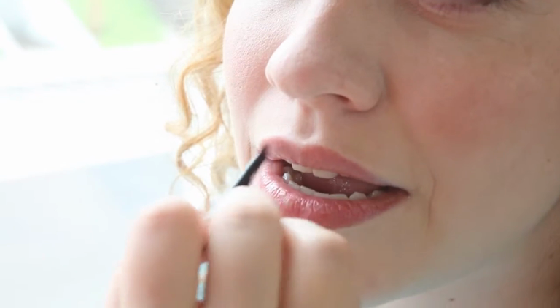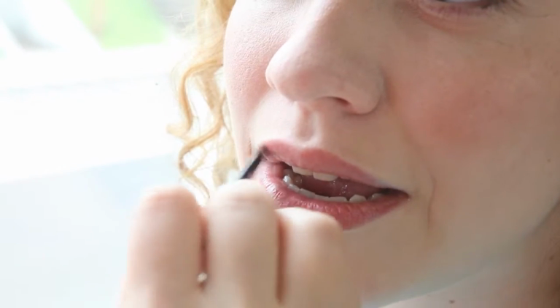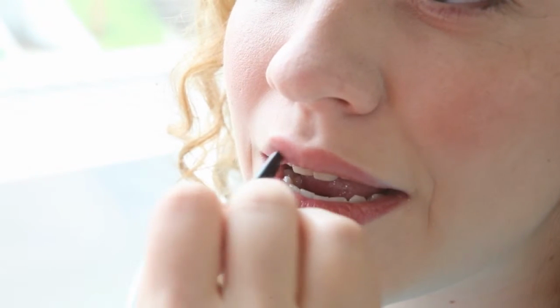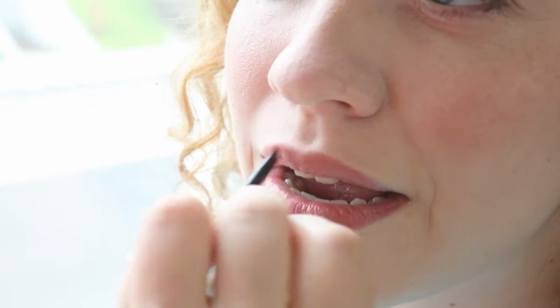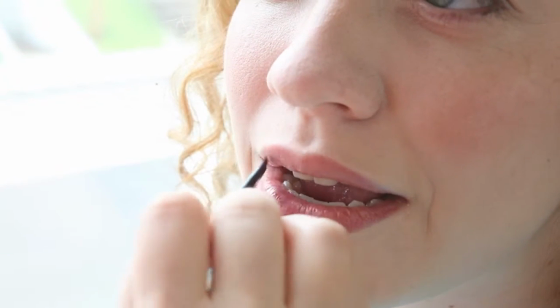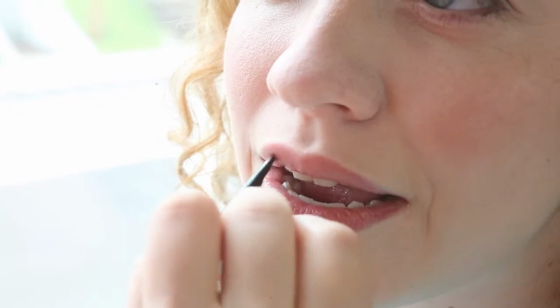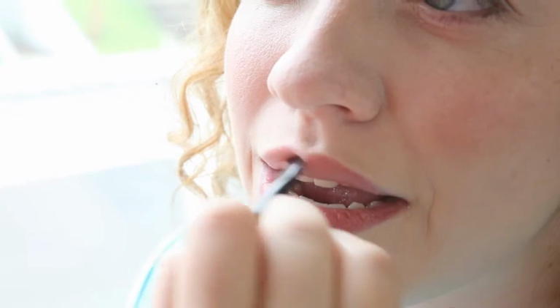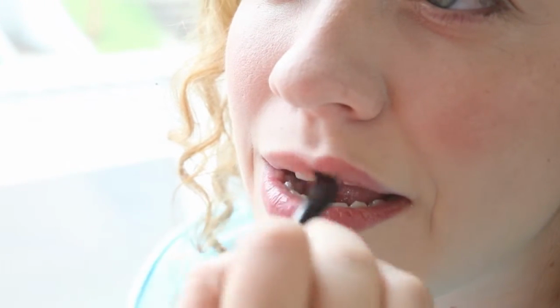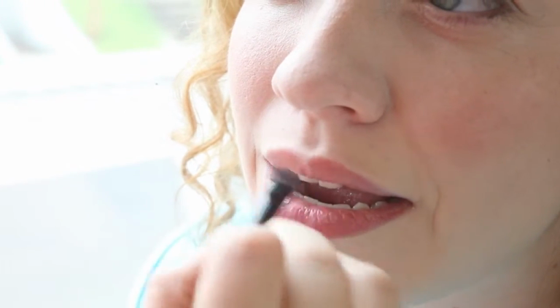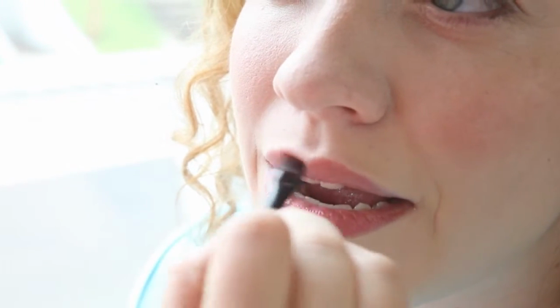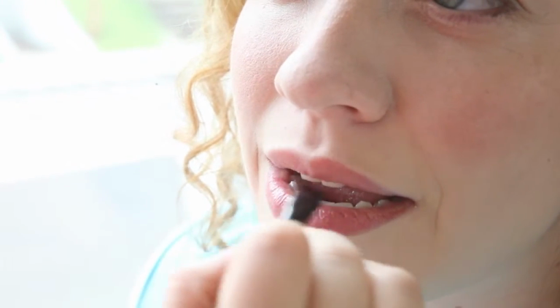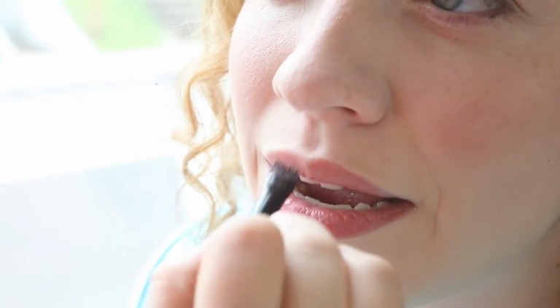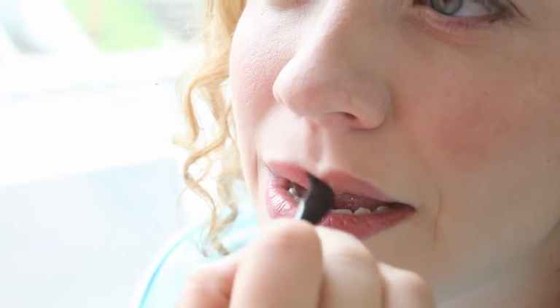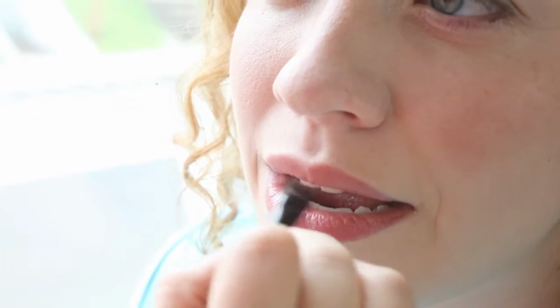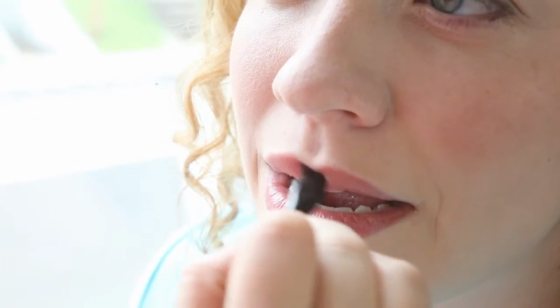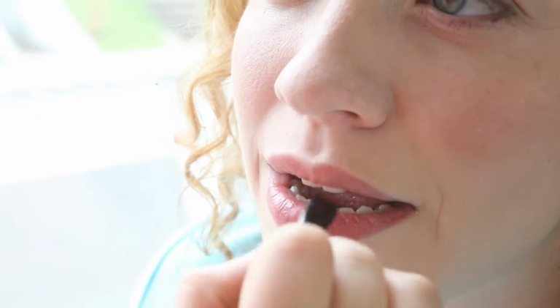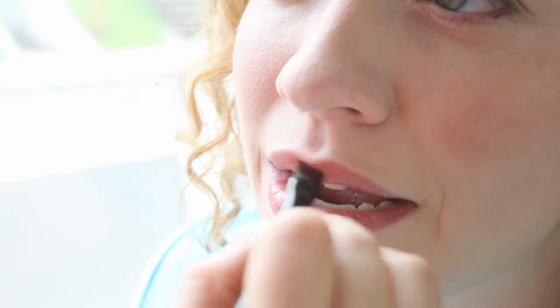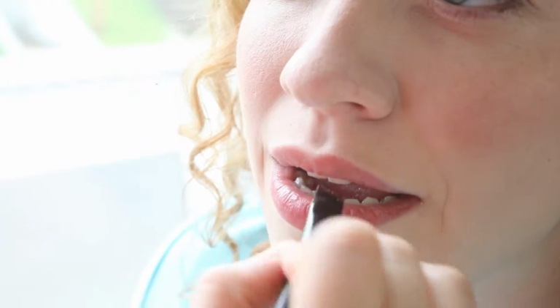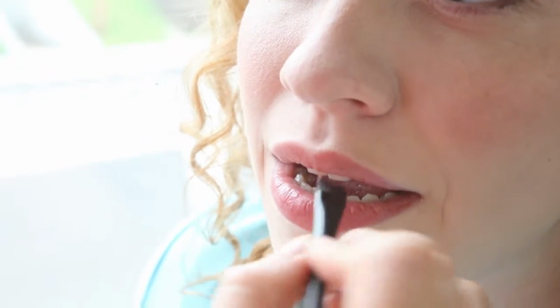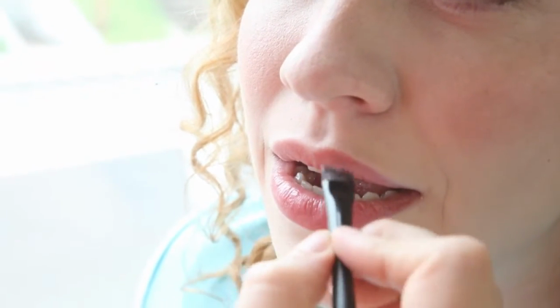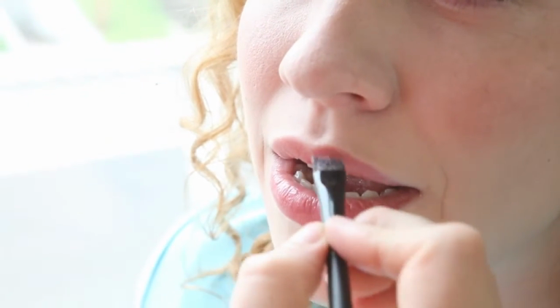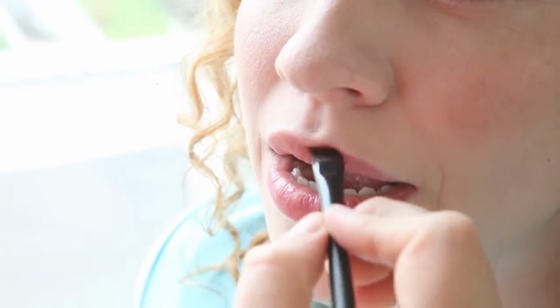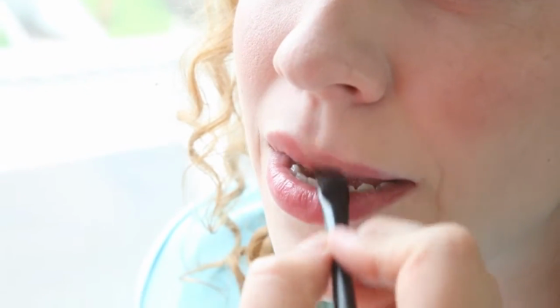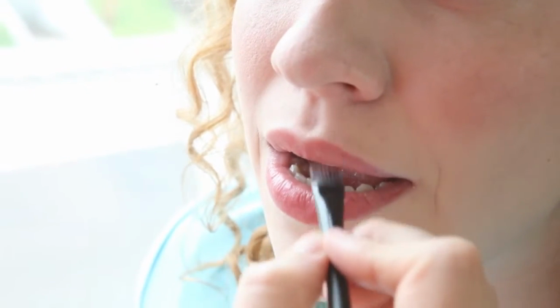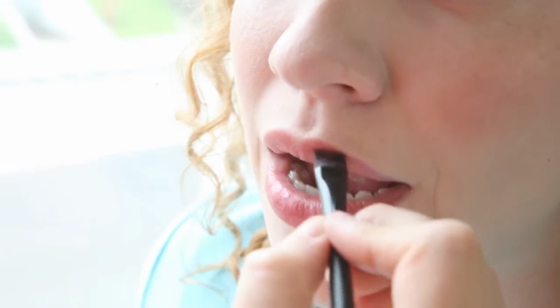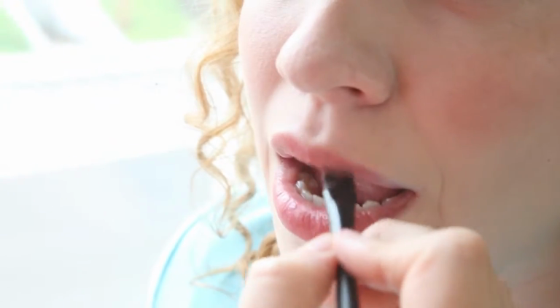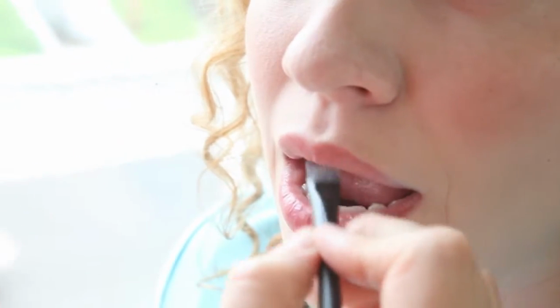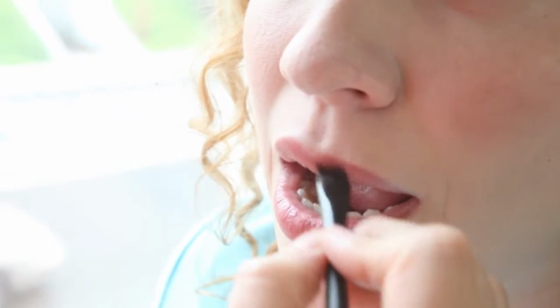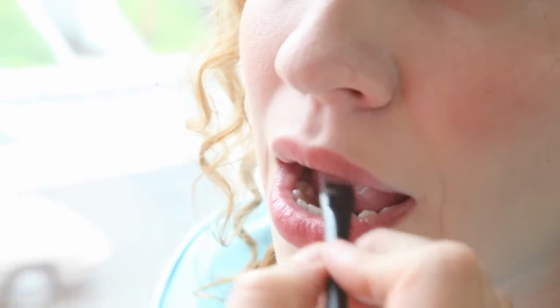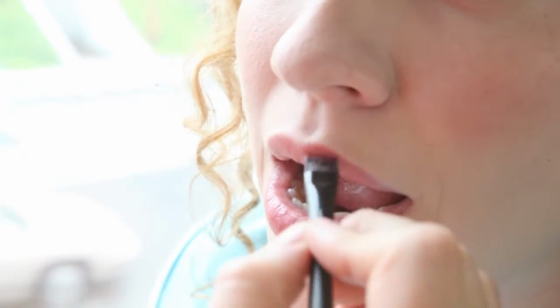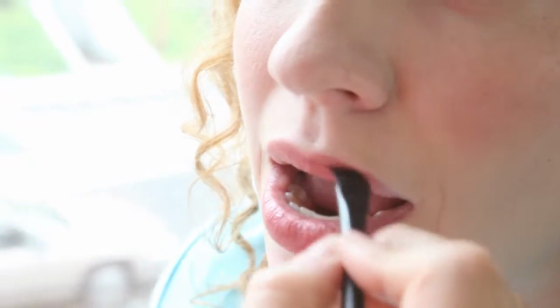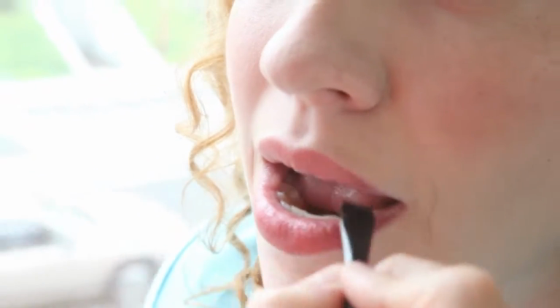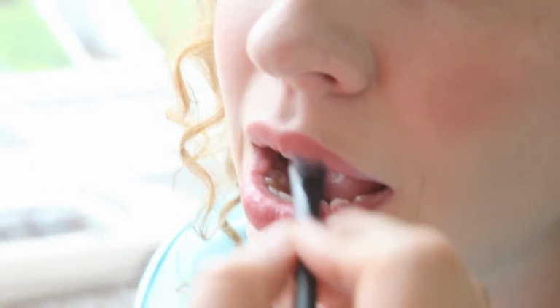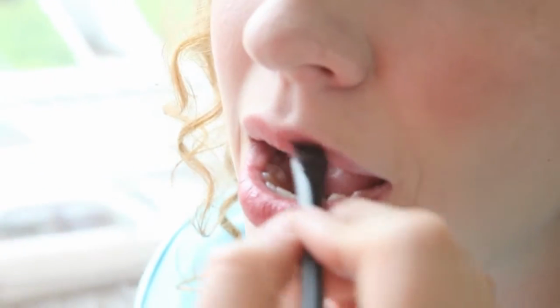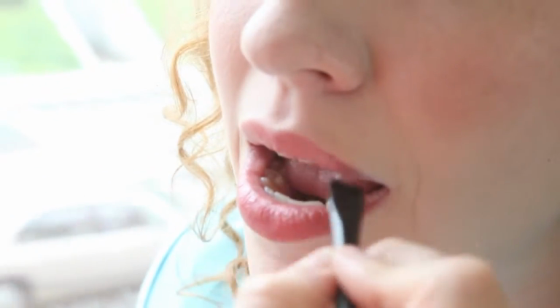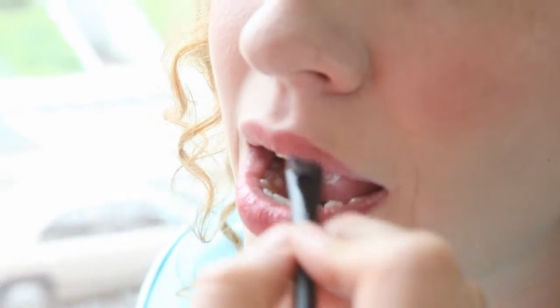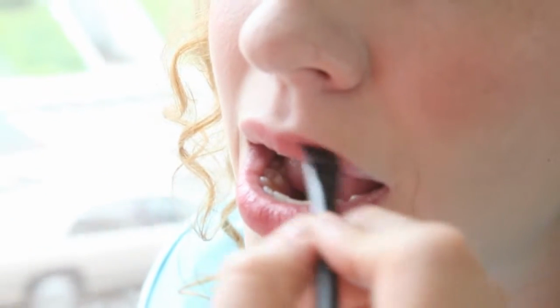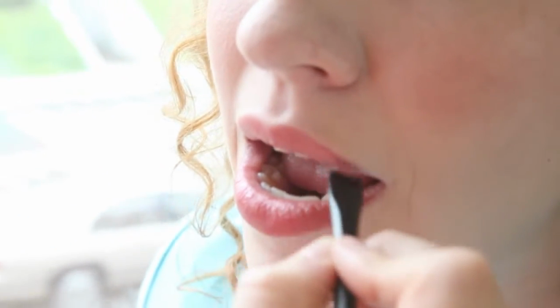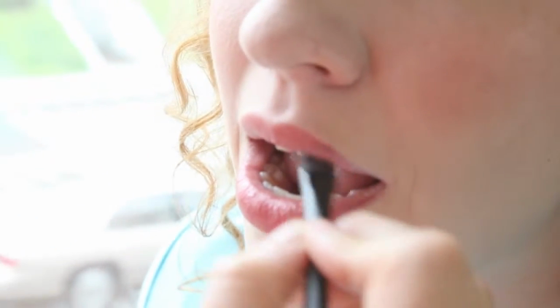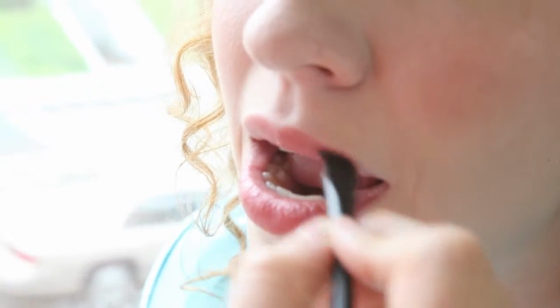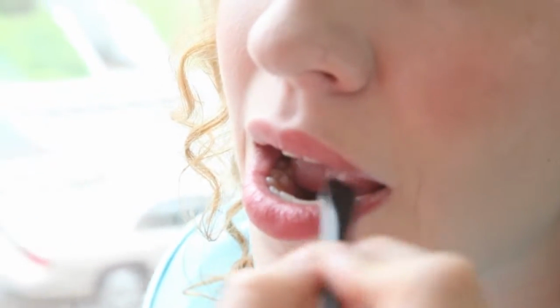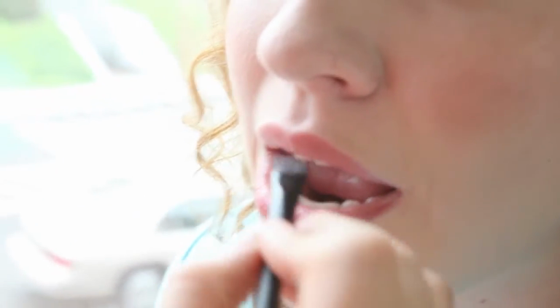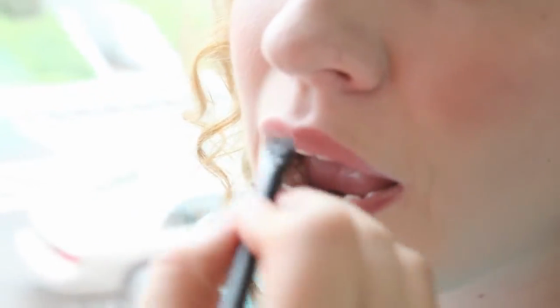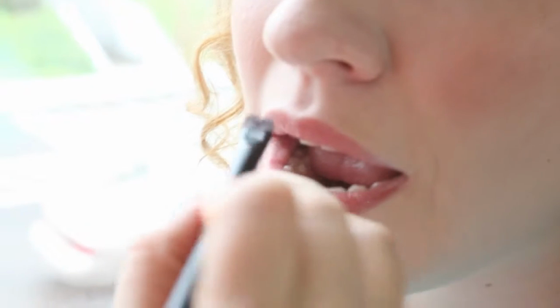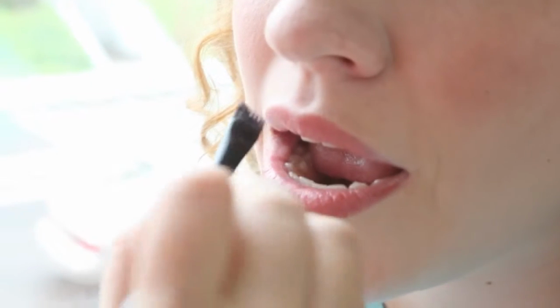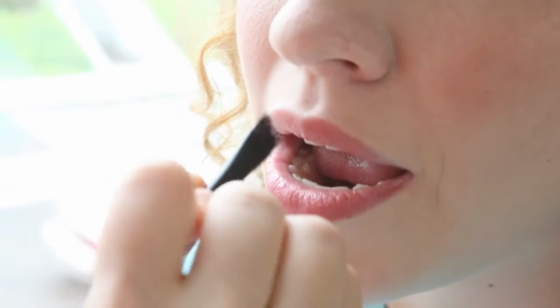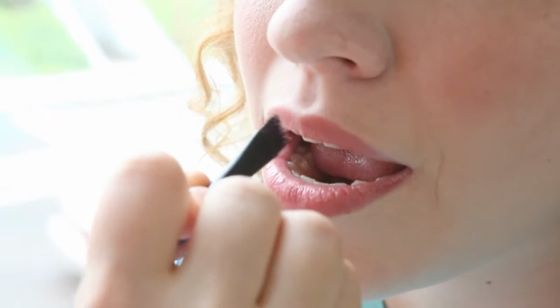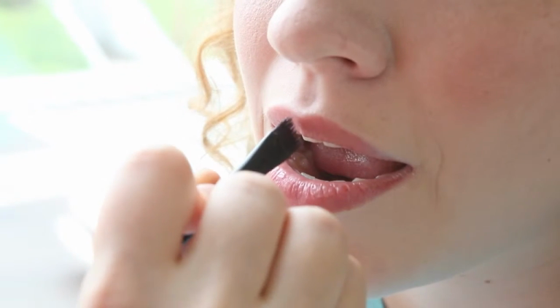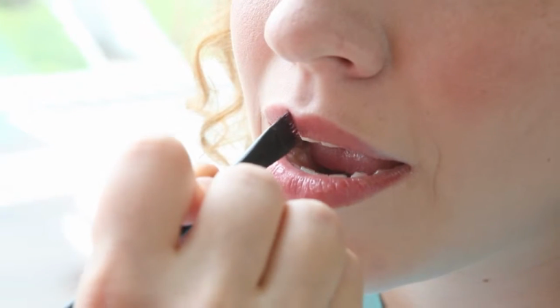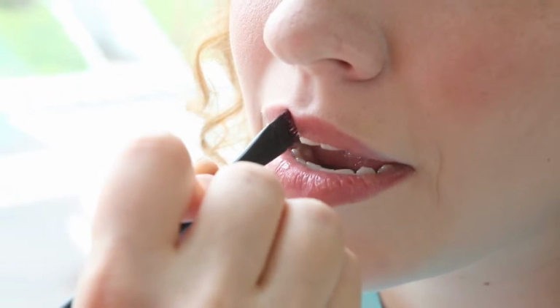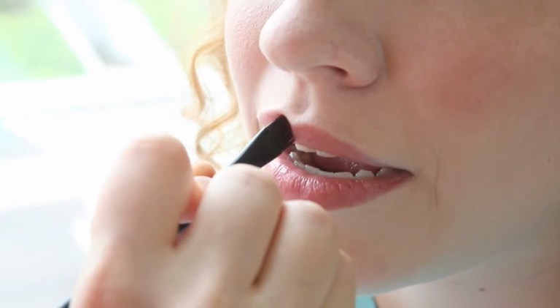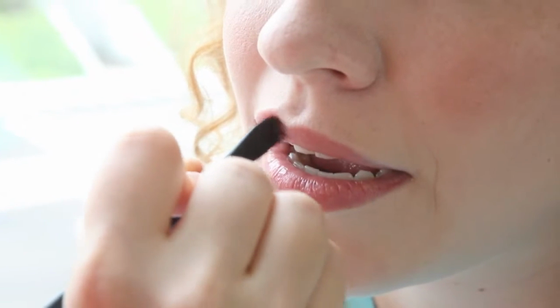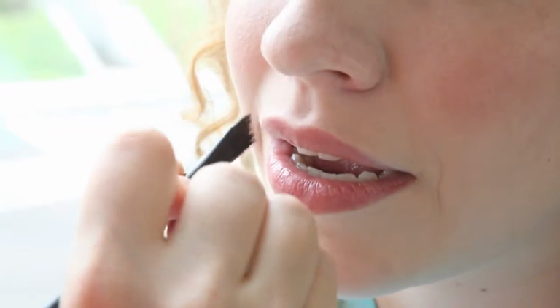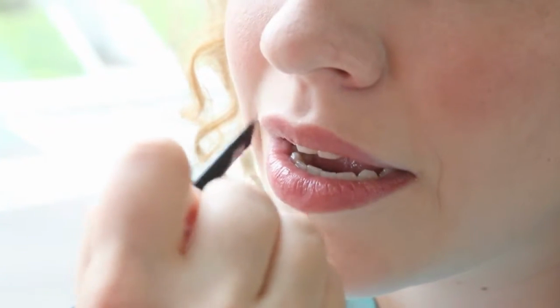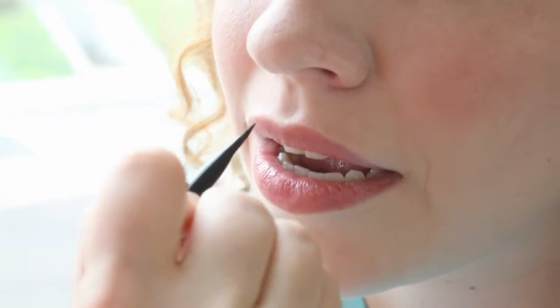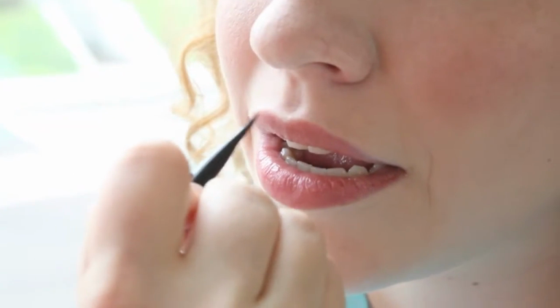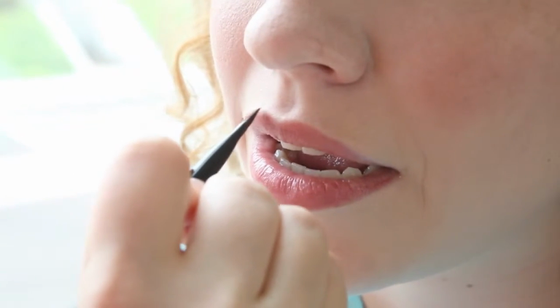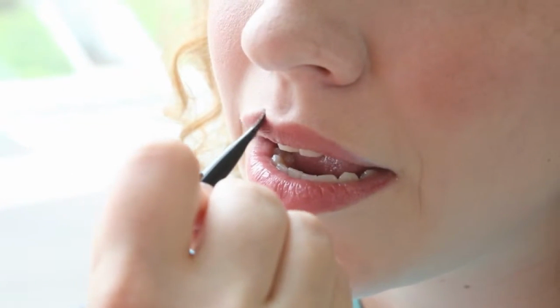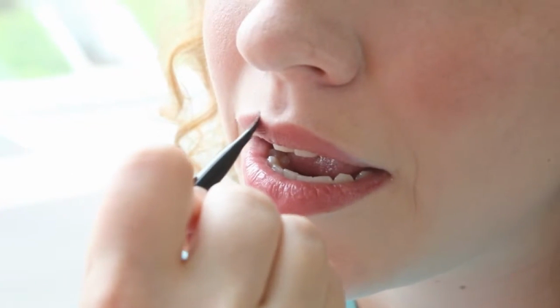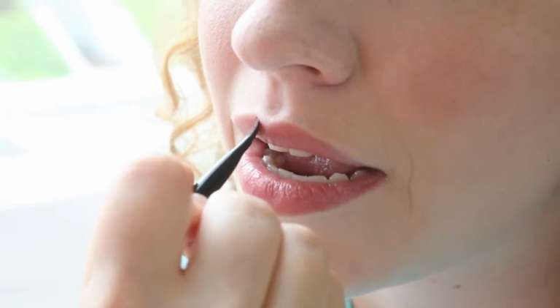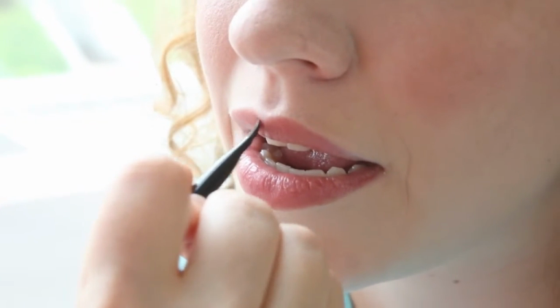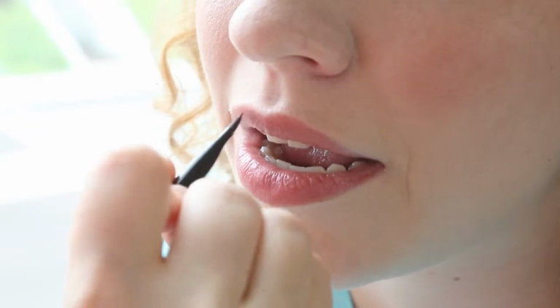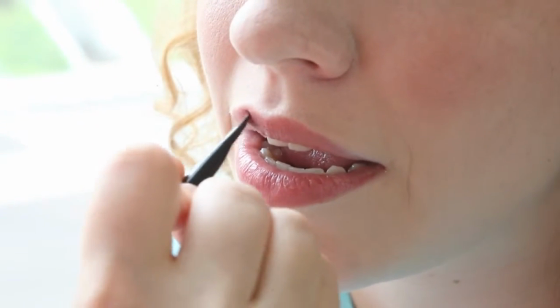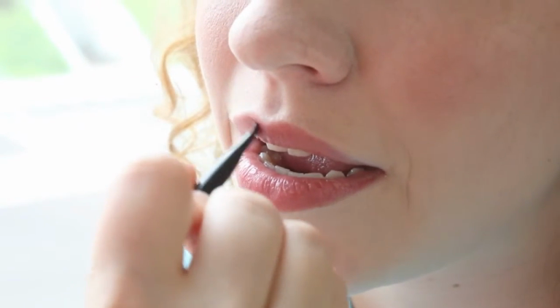You can see here I'm doing this on my friend Michelle, who has never done this before, so she was getting to learn how this works.